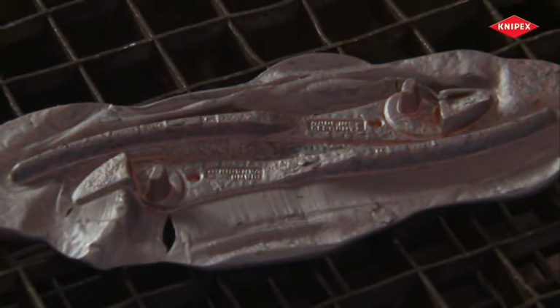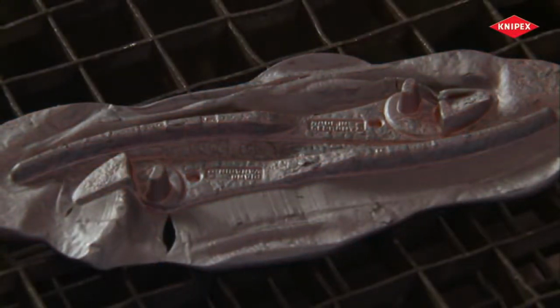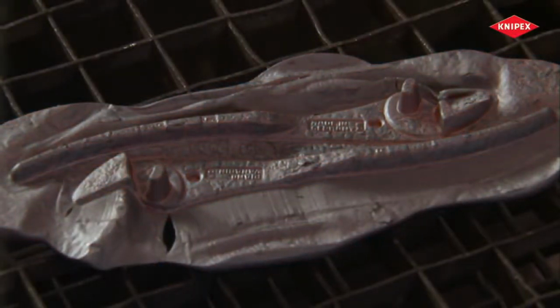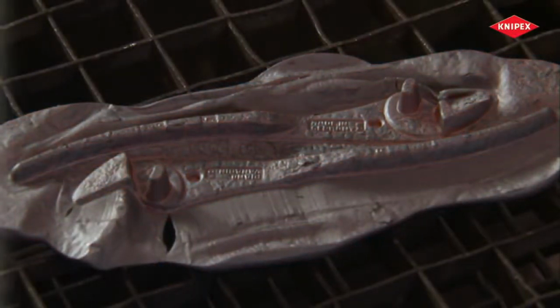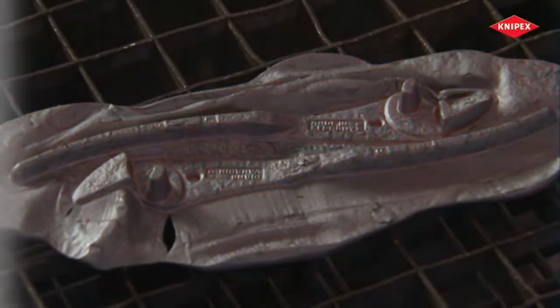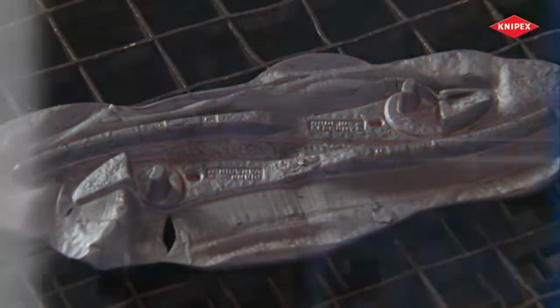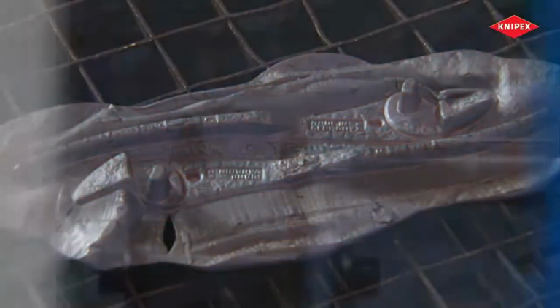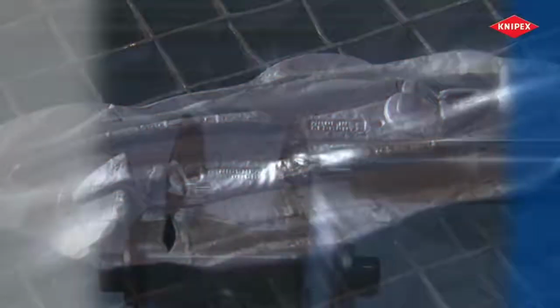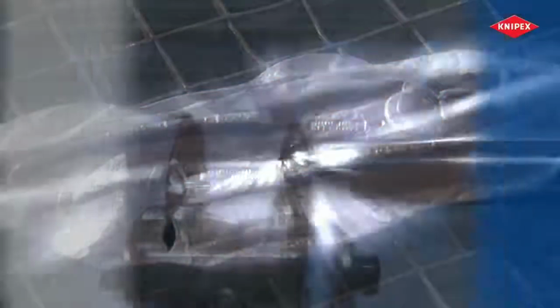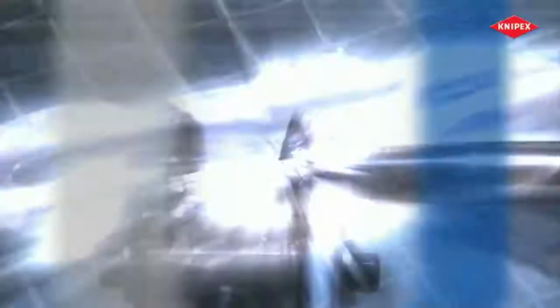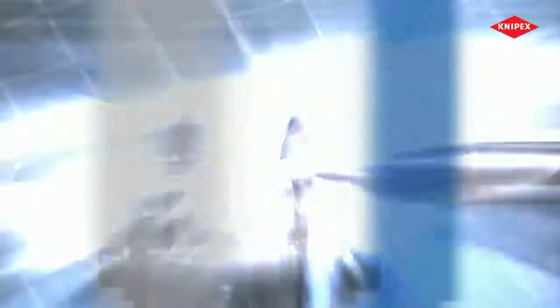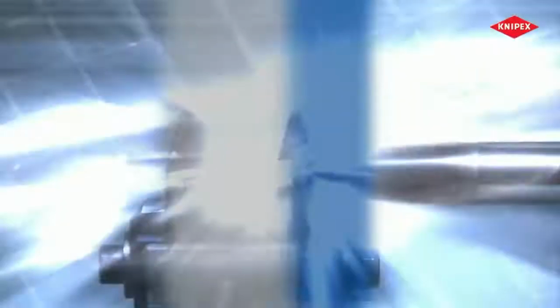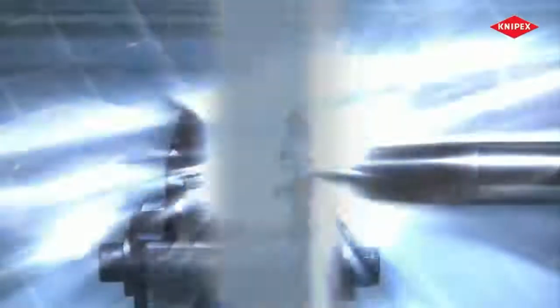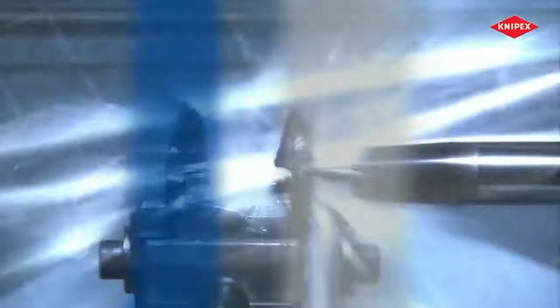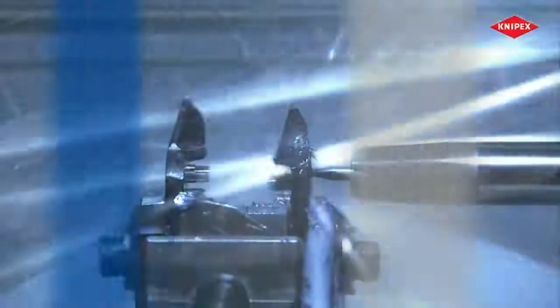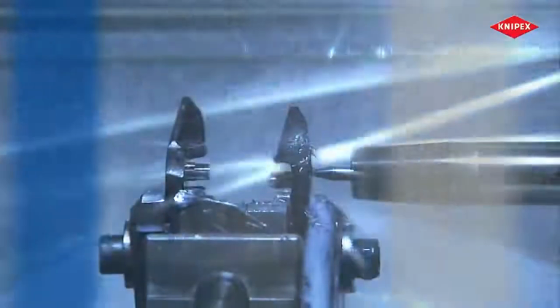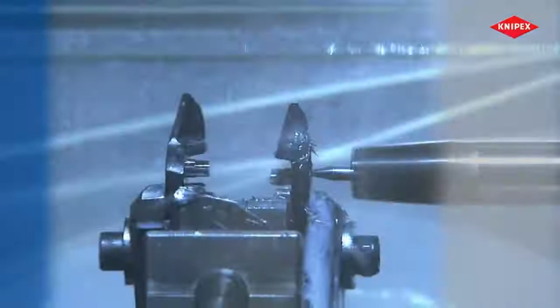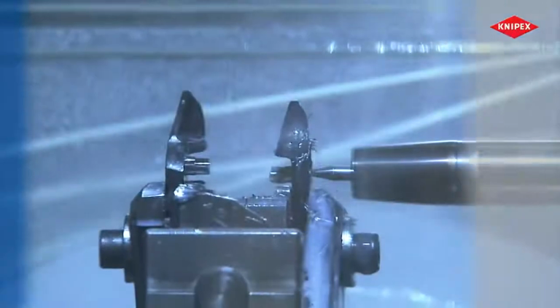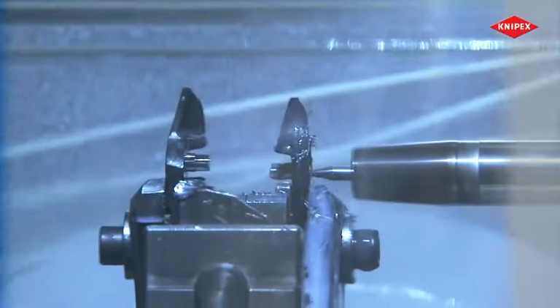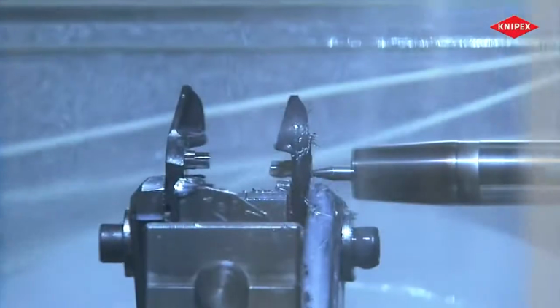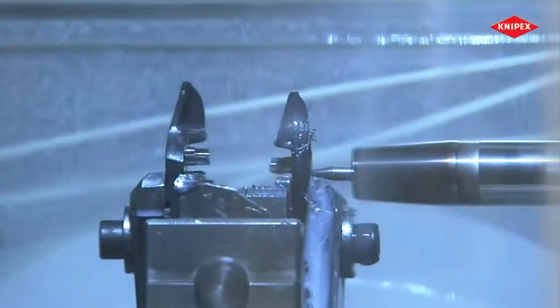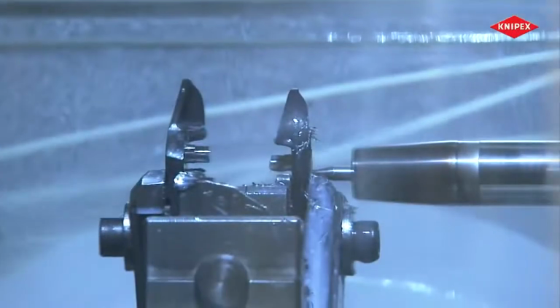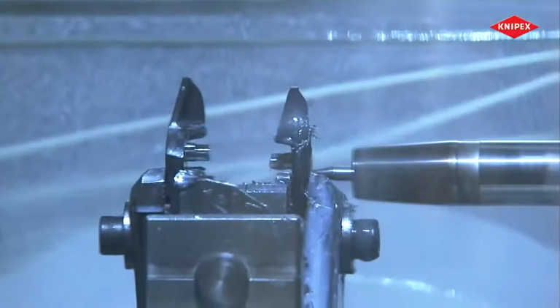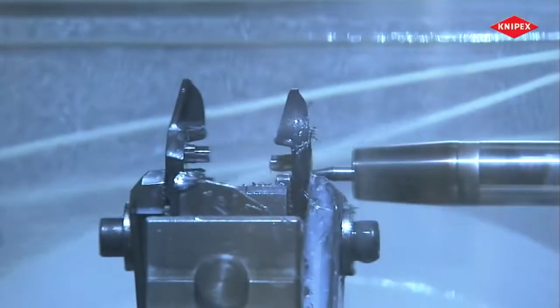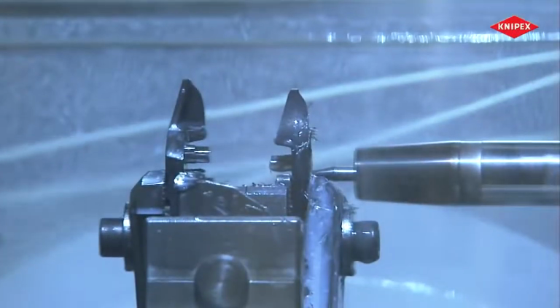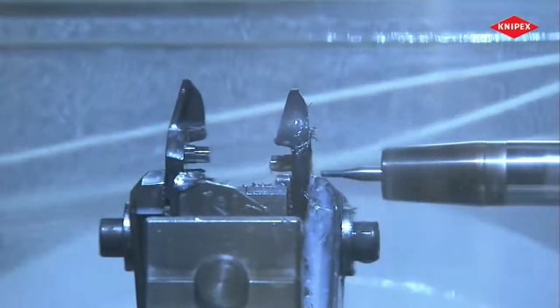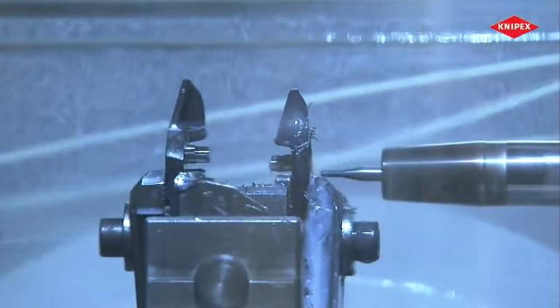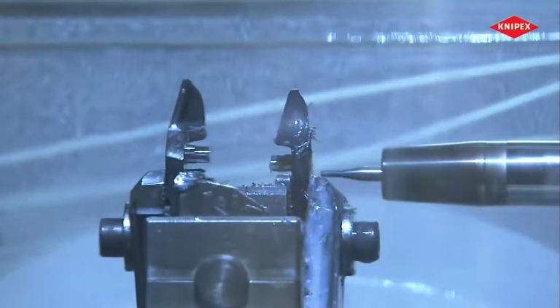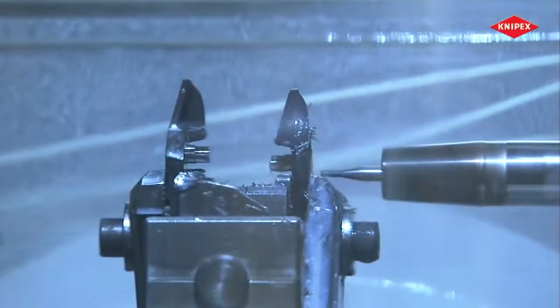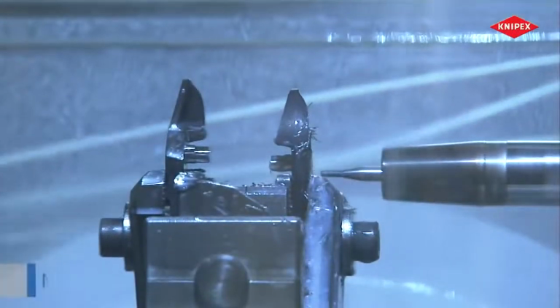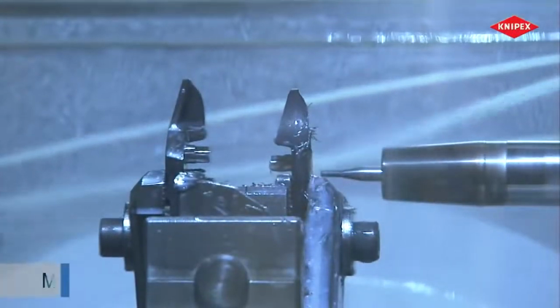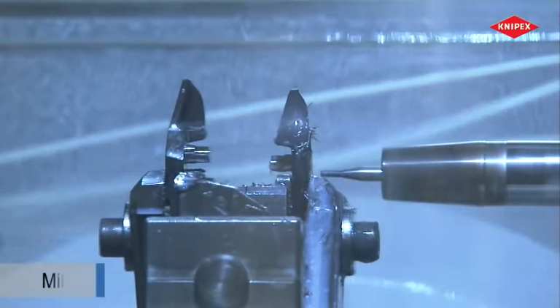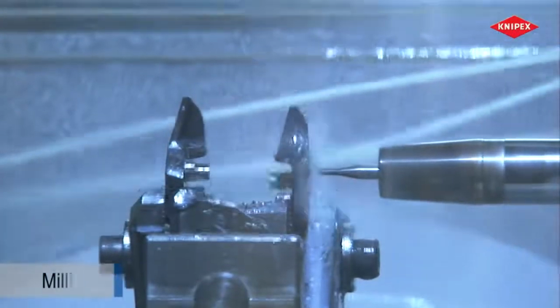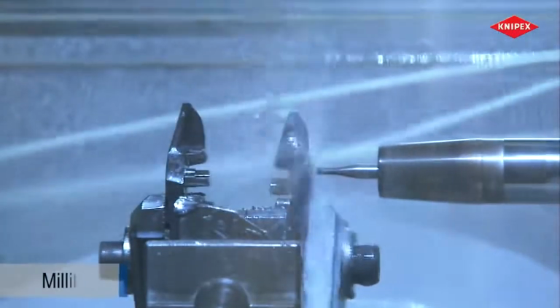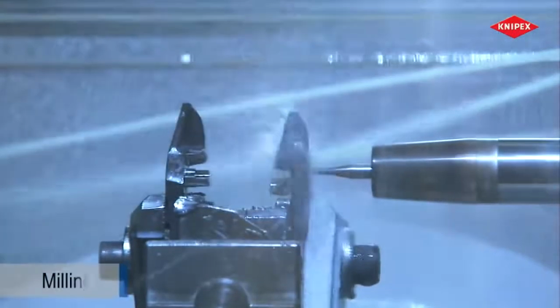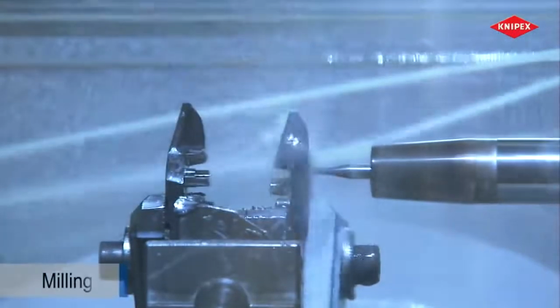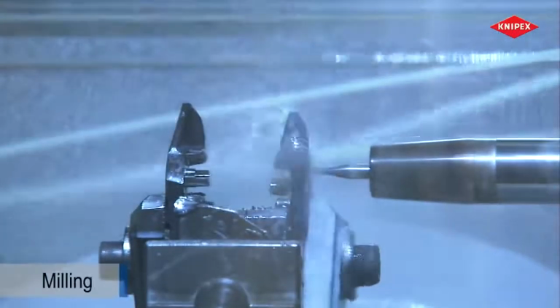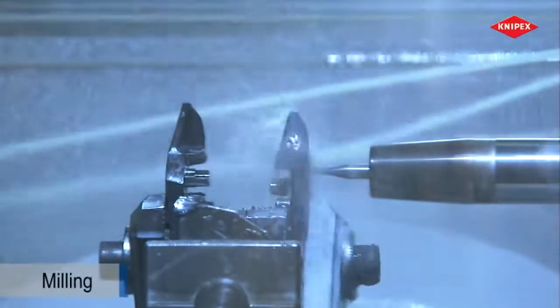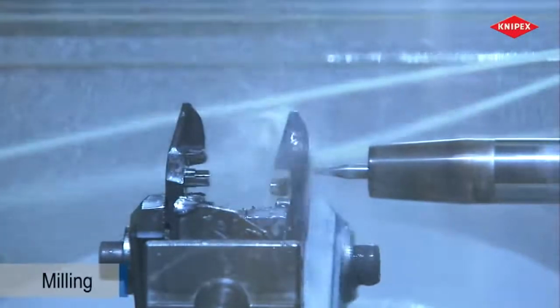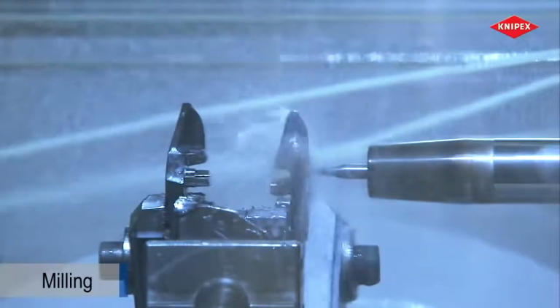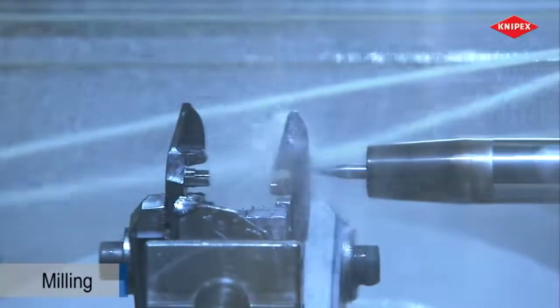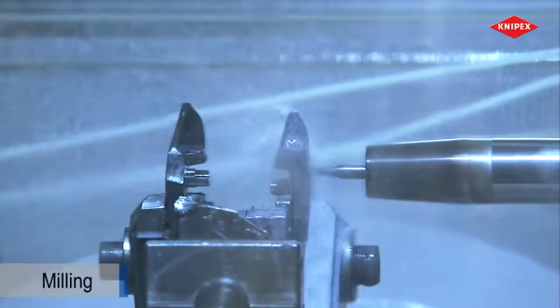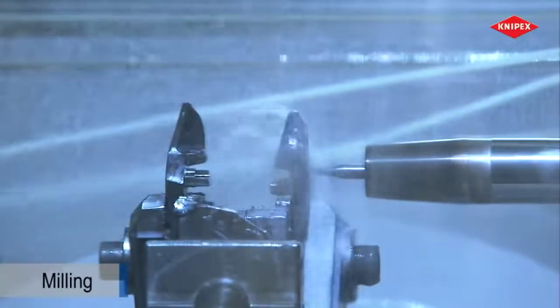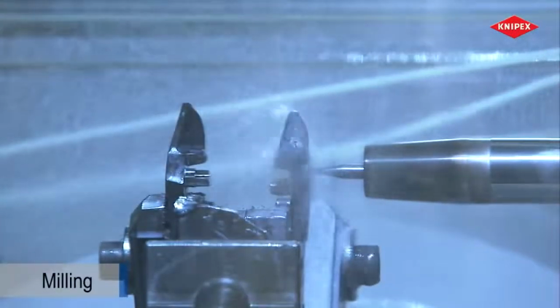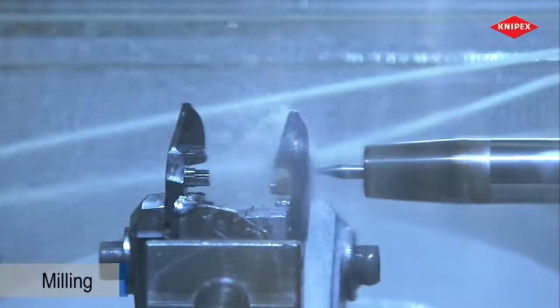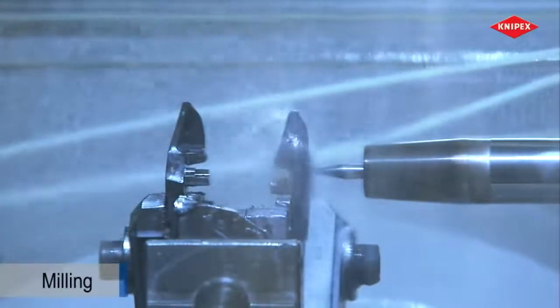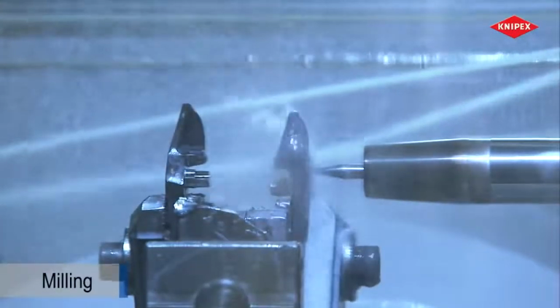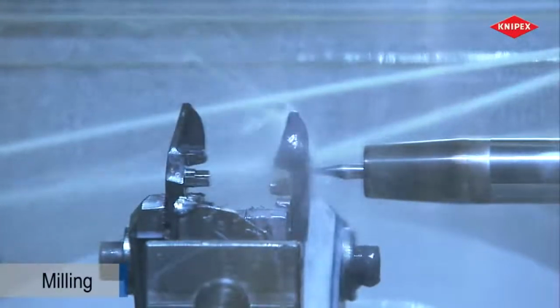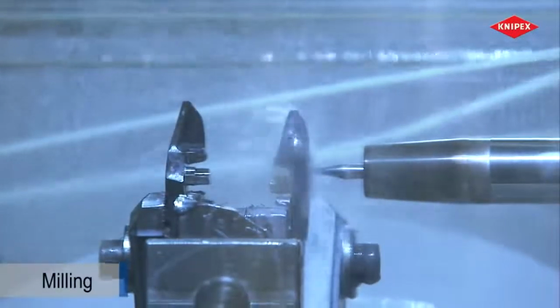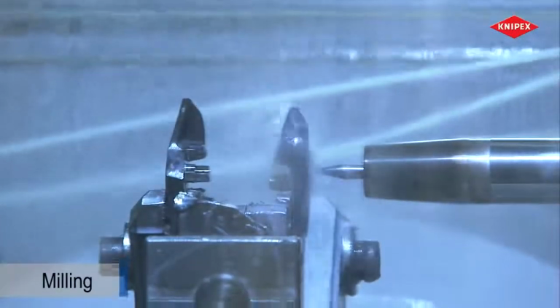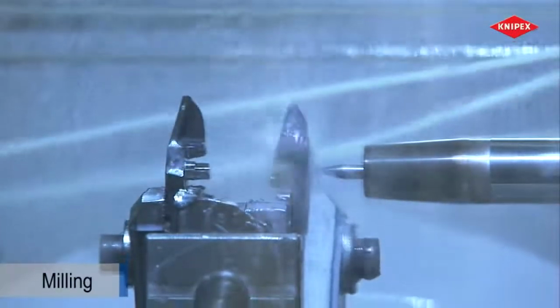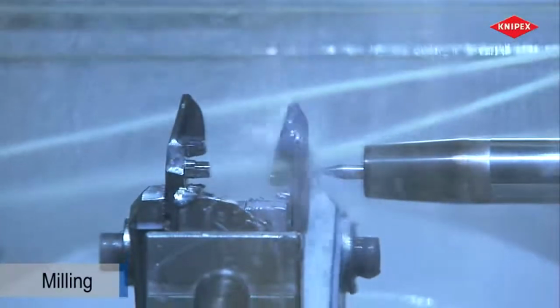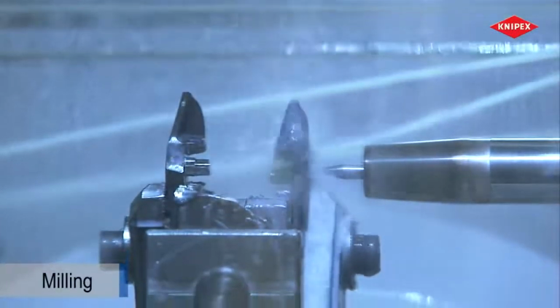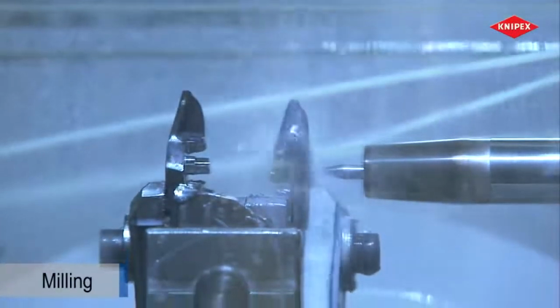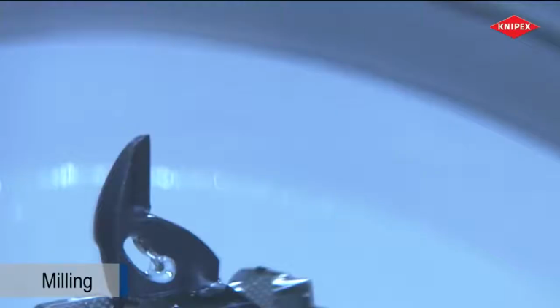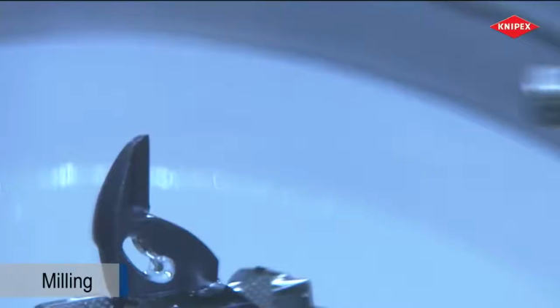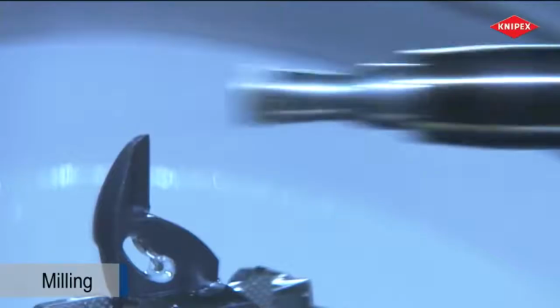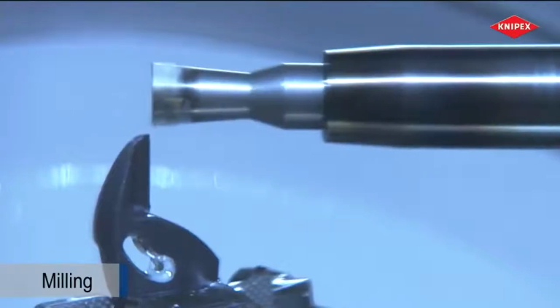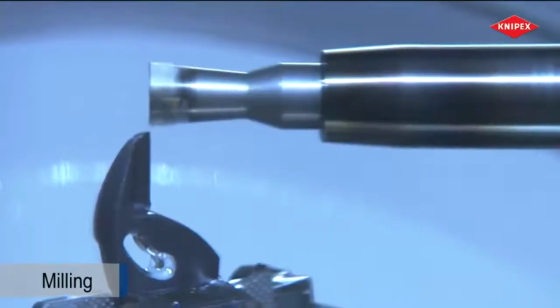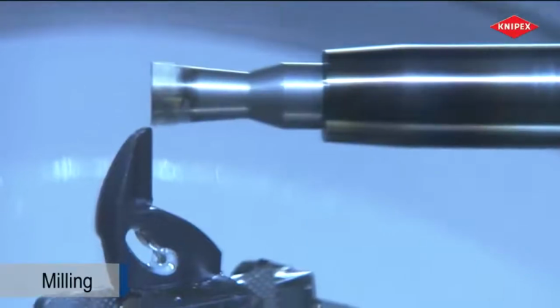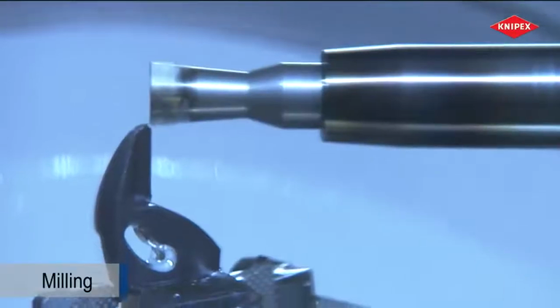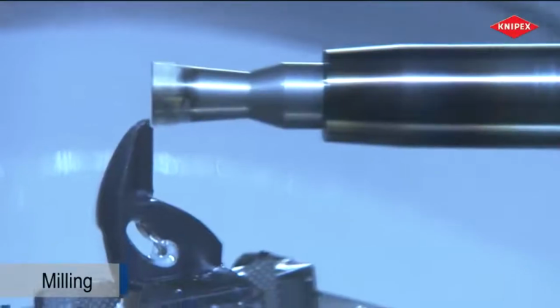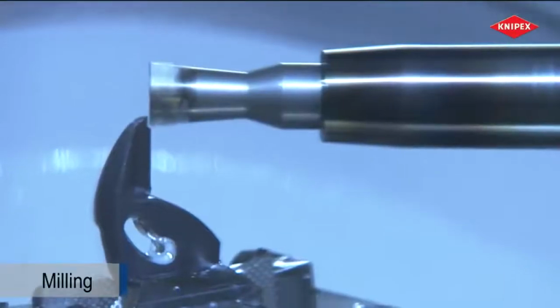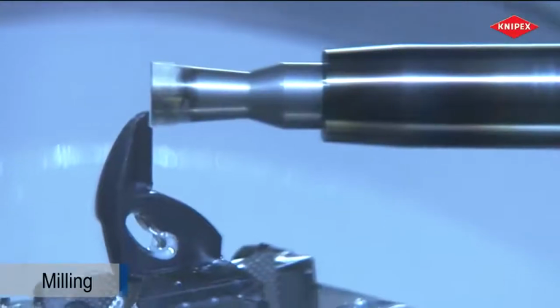Precise machining of these forgings creates cutters whose performance will outstrip previous high leverage diagonal cutters.